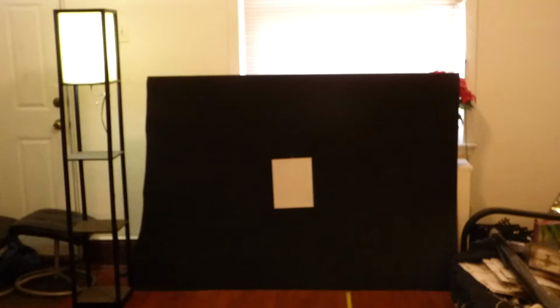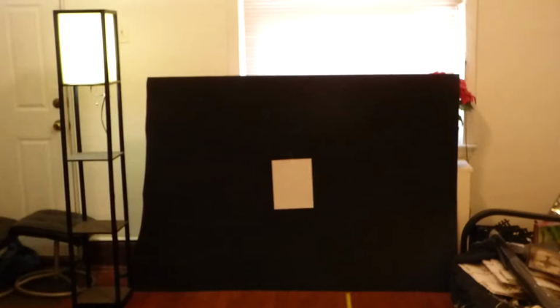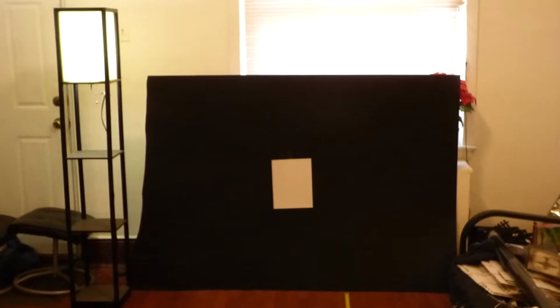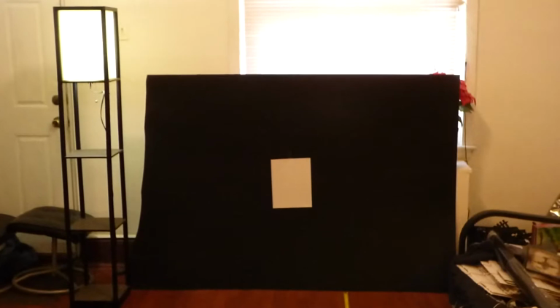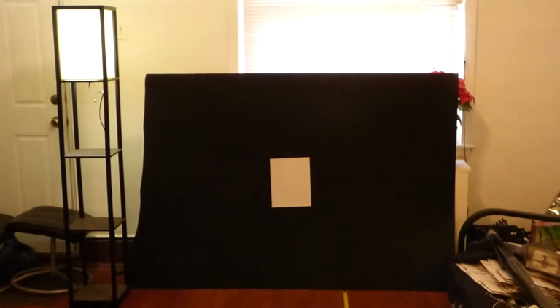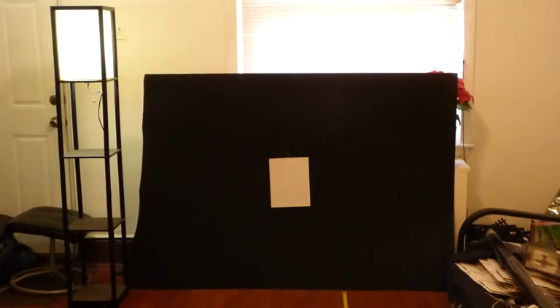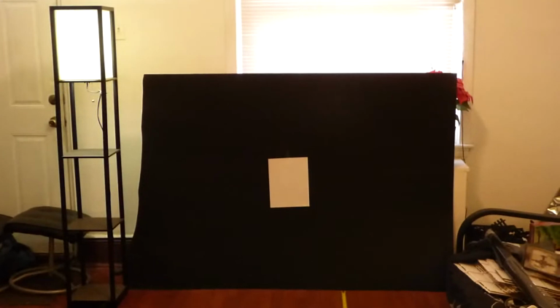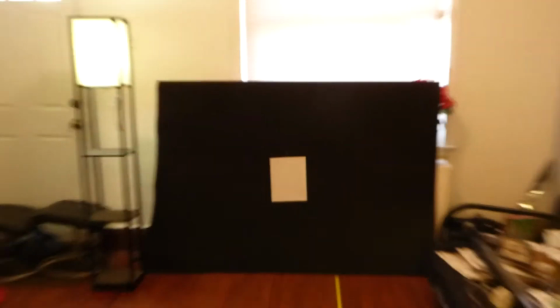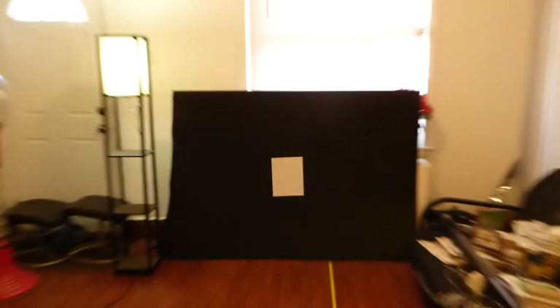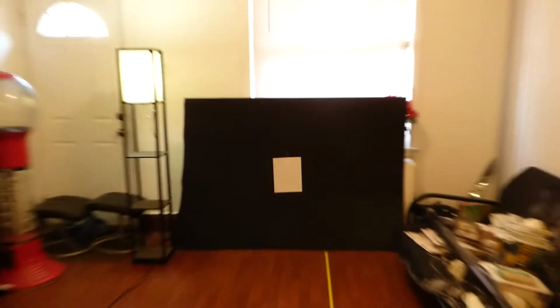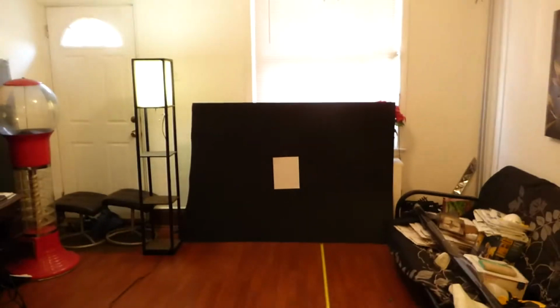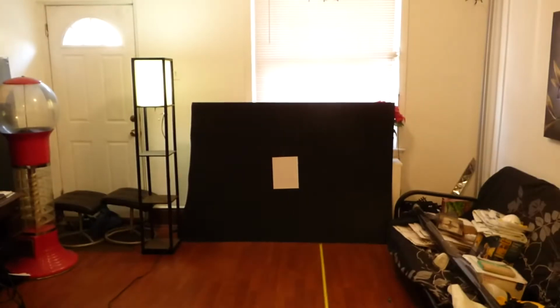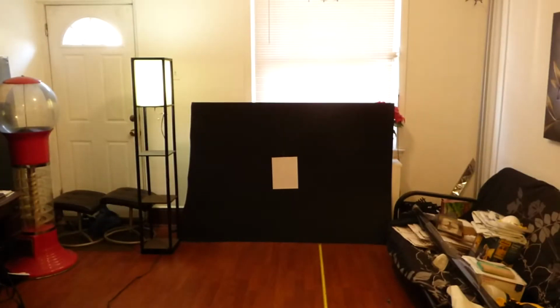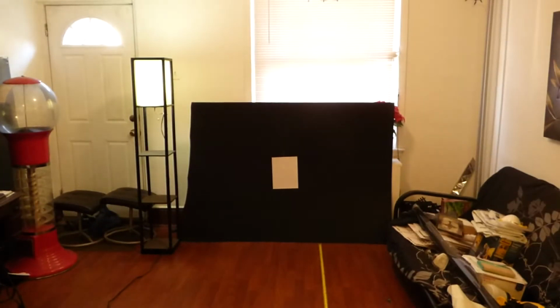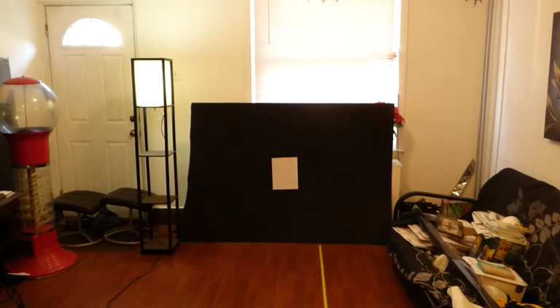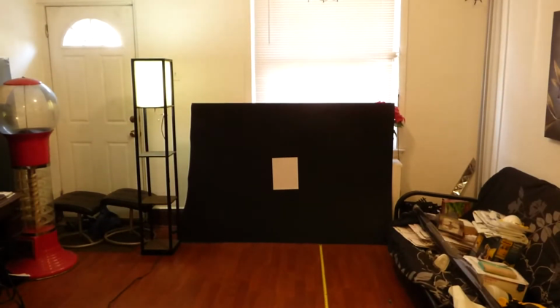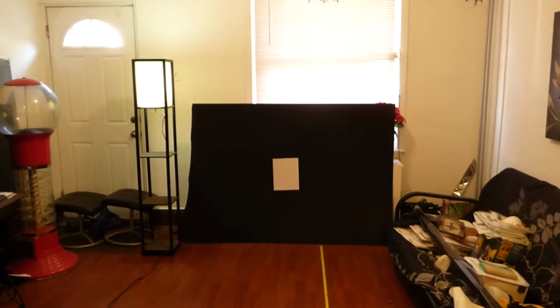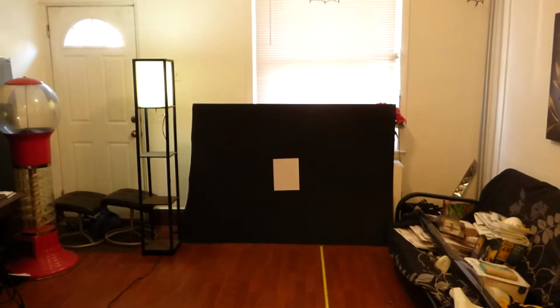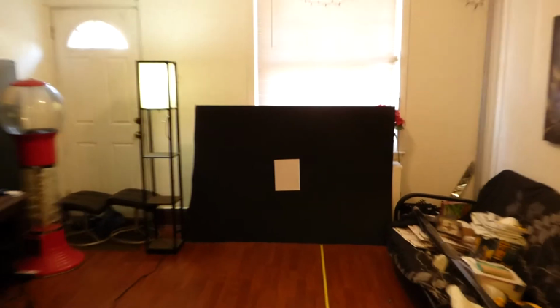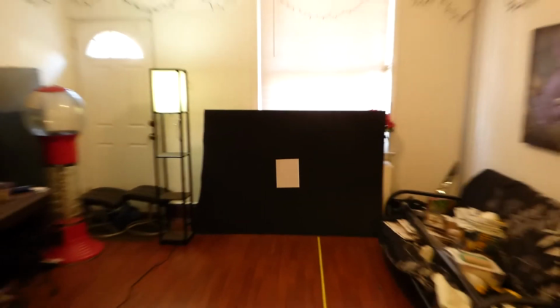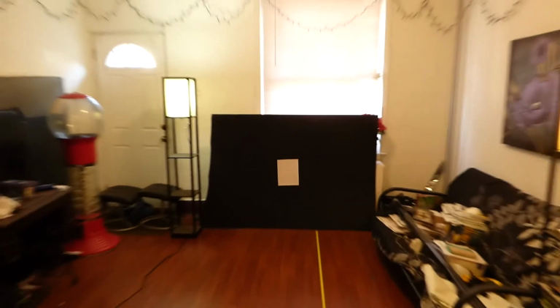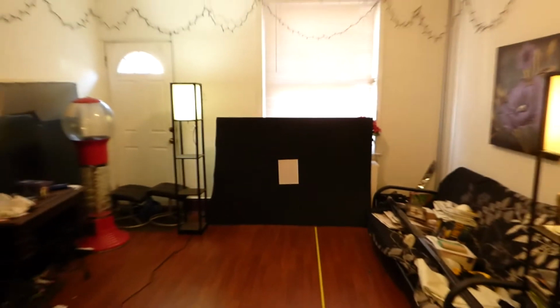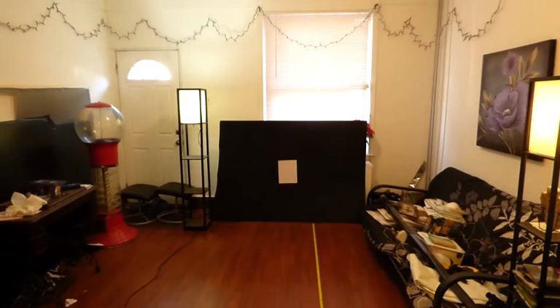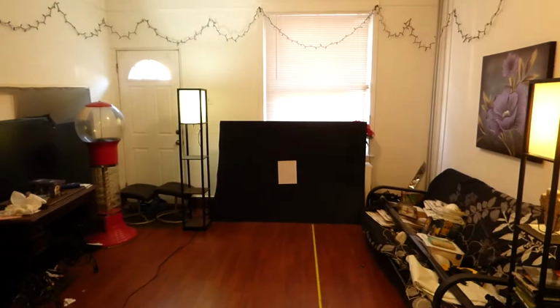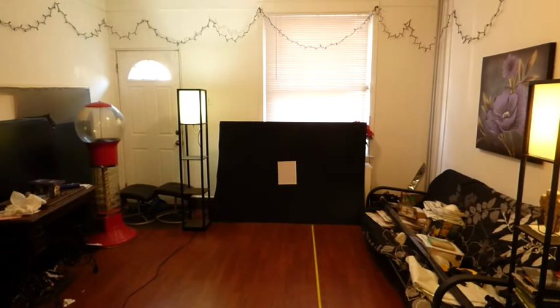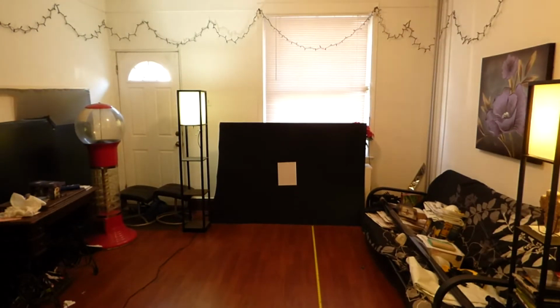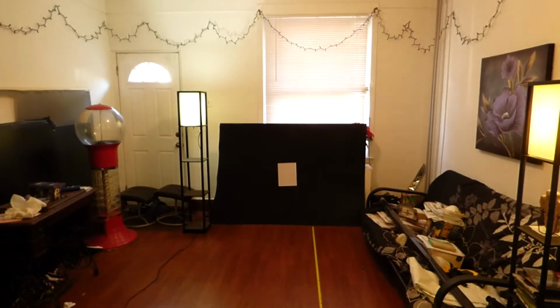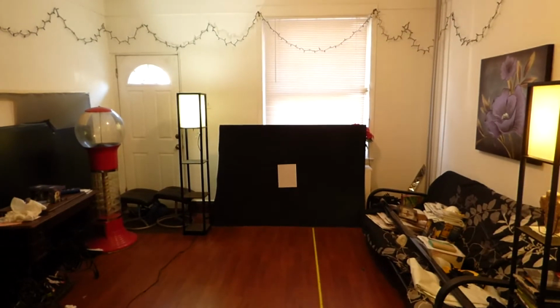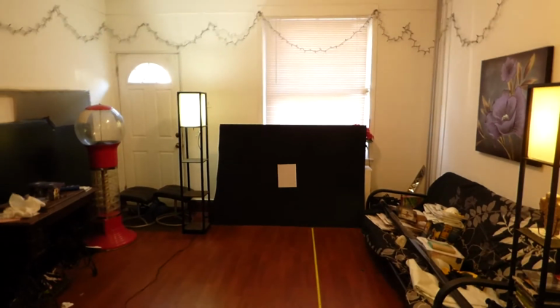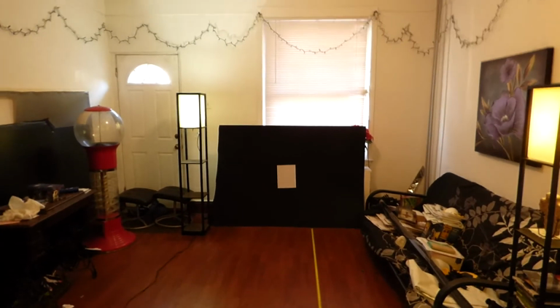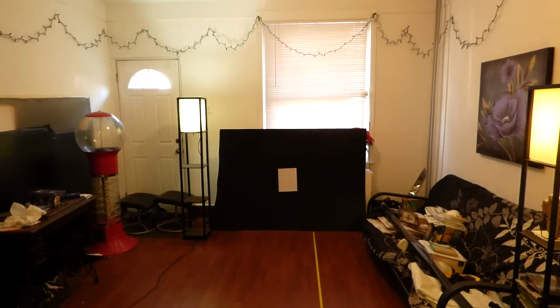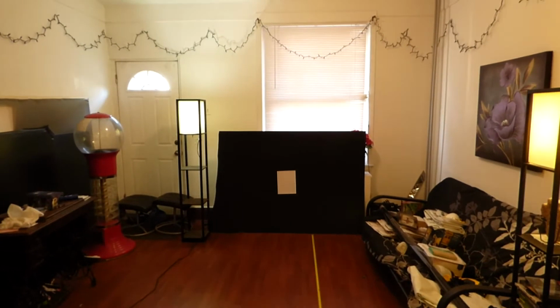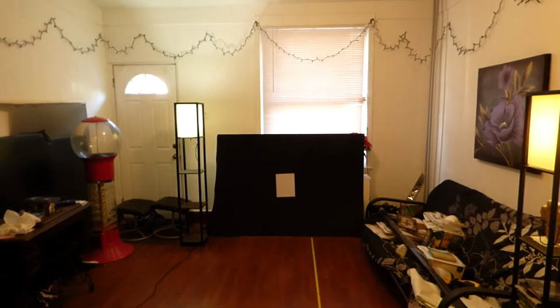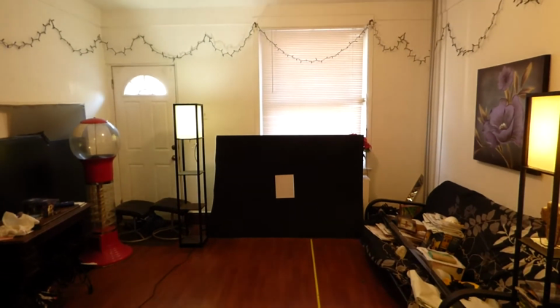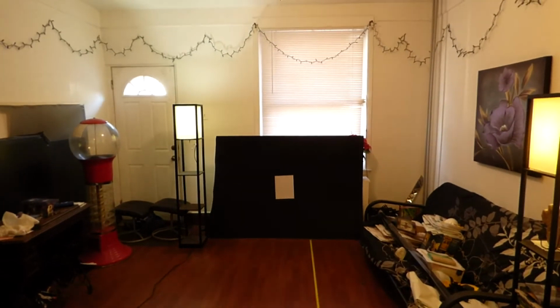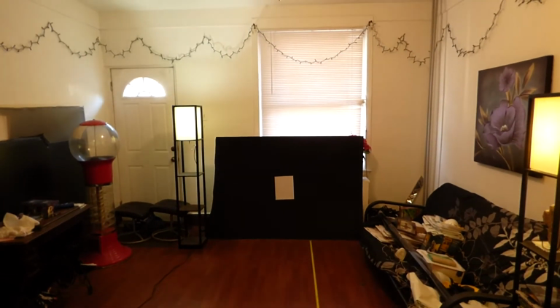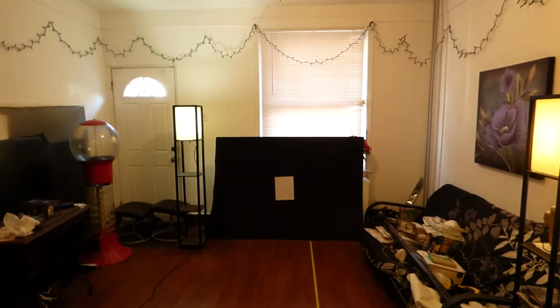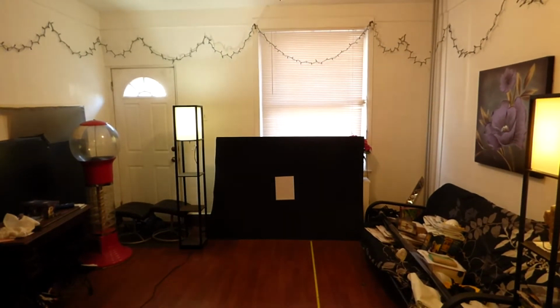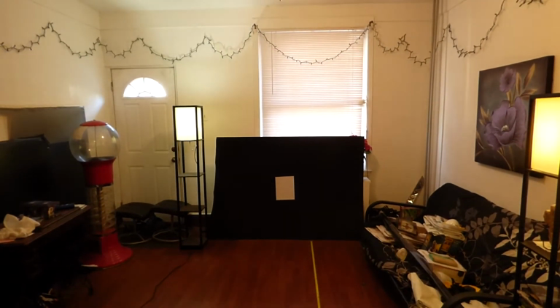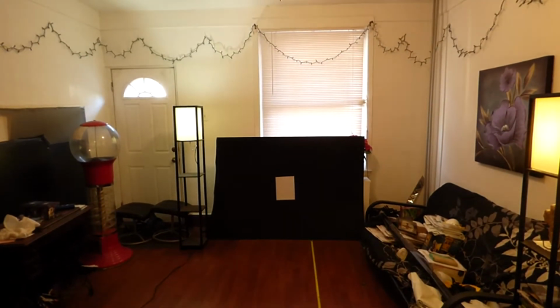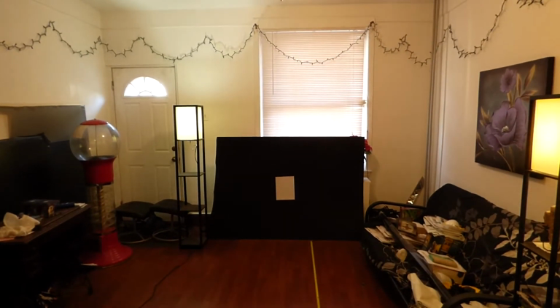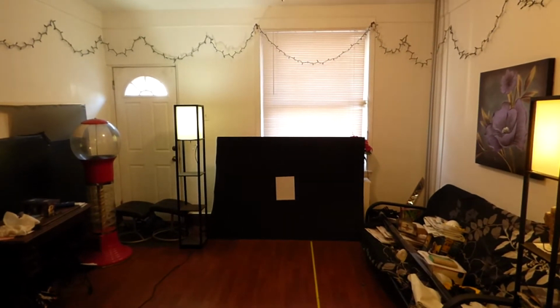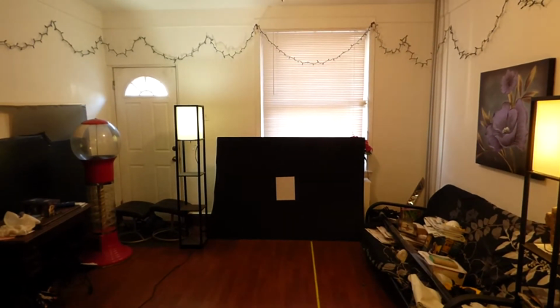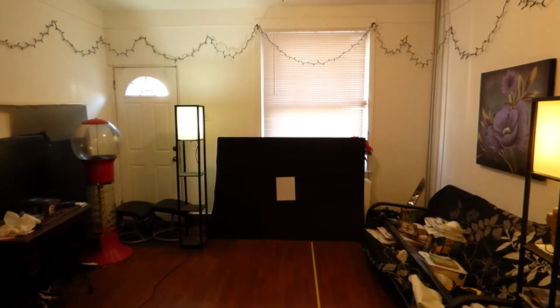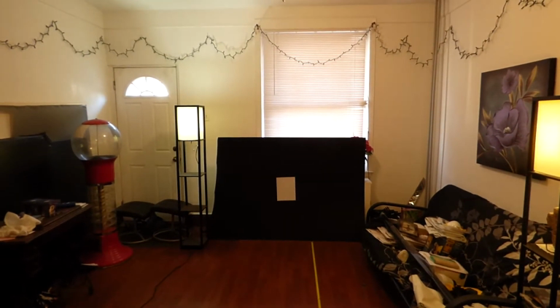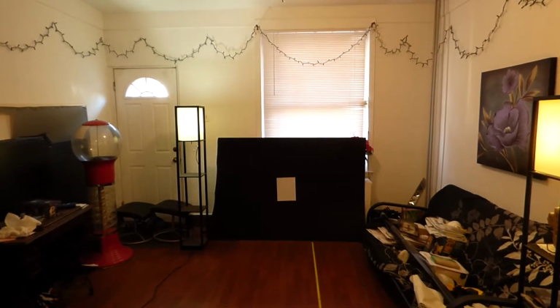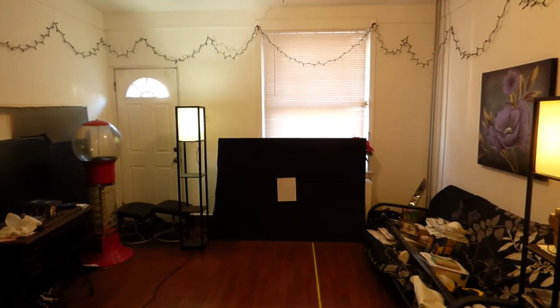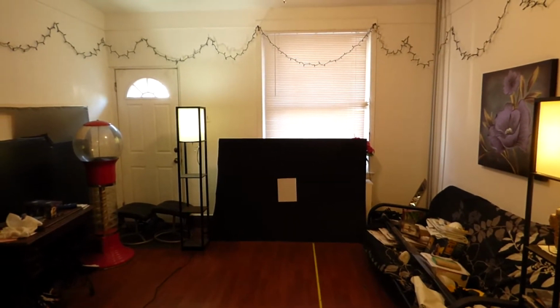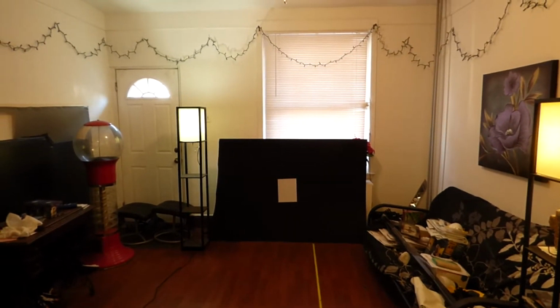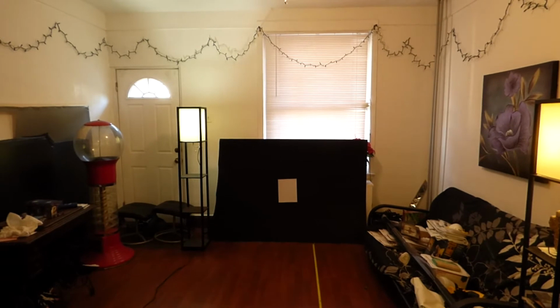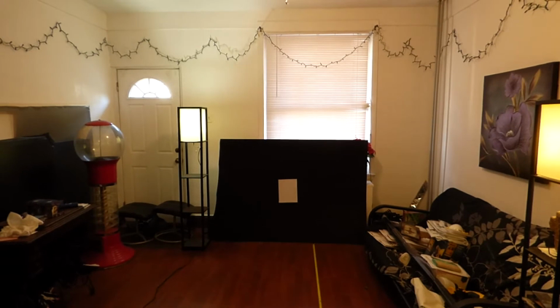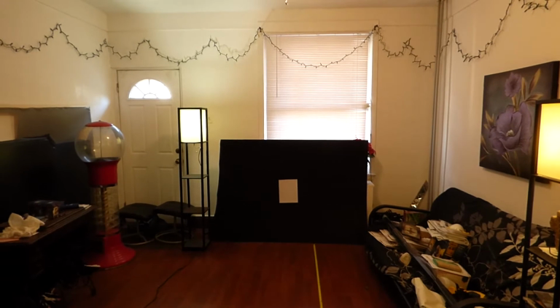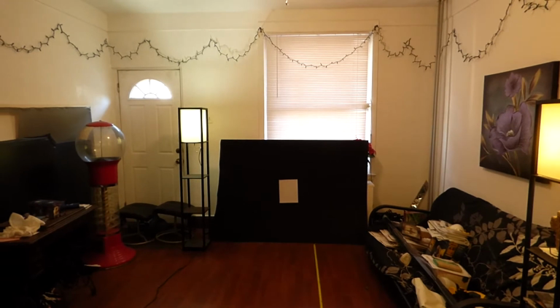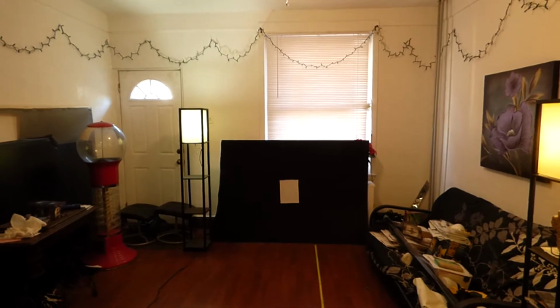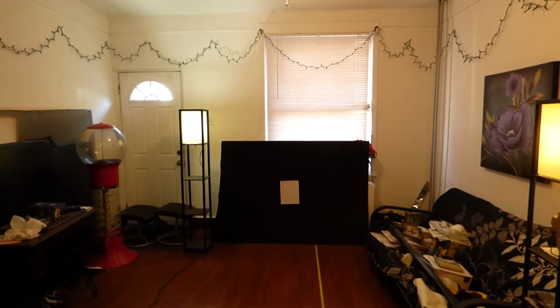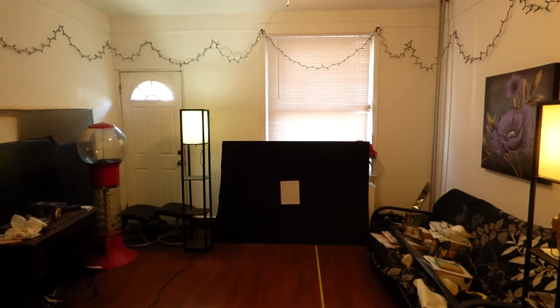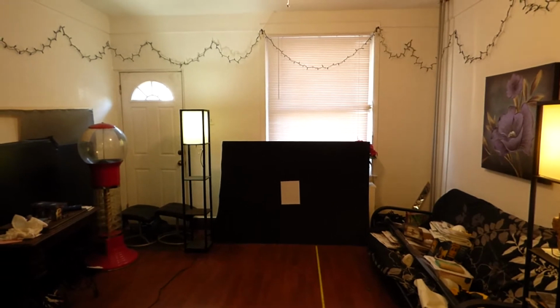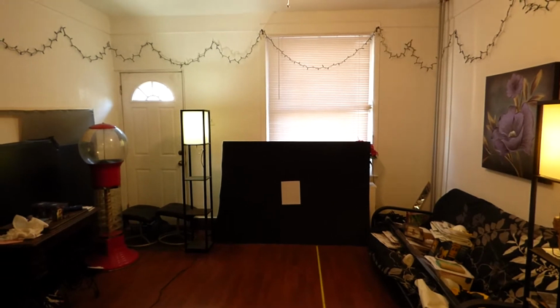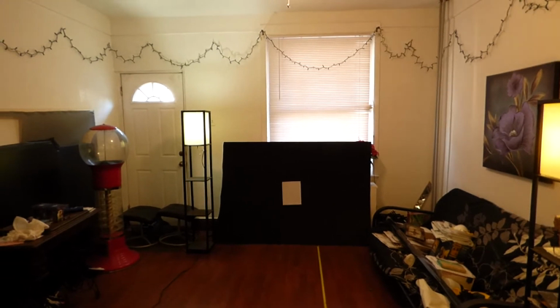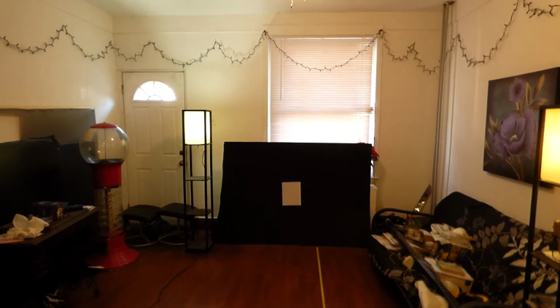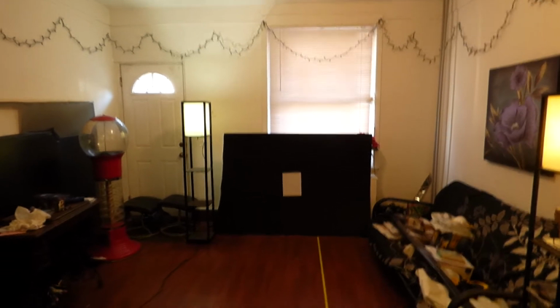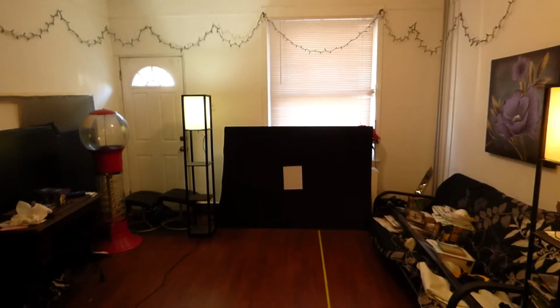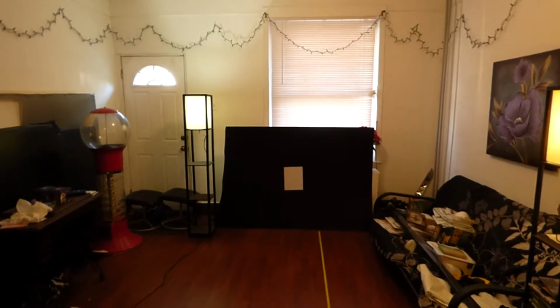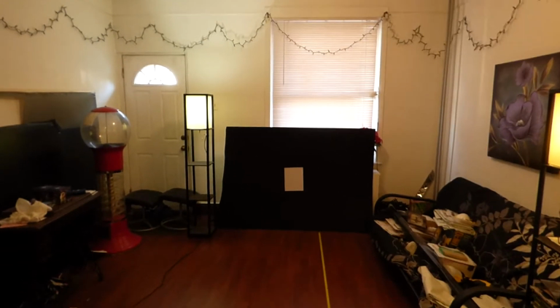Hey, how you guys doing out there? My name is Kenneth Burt. I am the creator of Crystal Edge technology projection screens using smart technology.